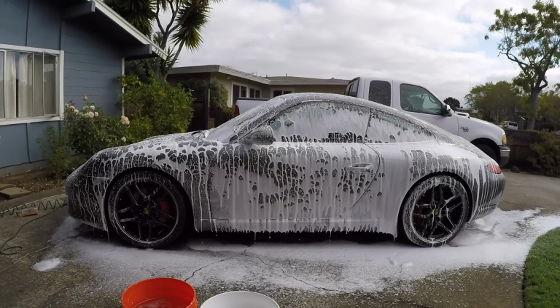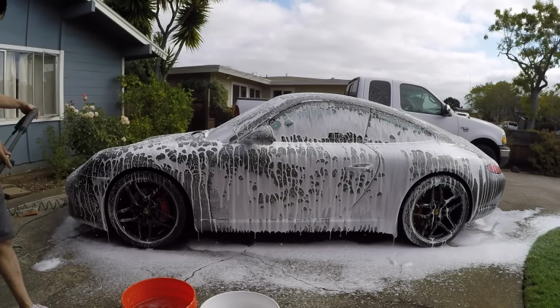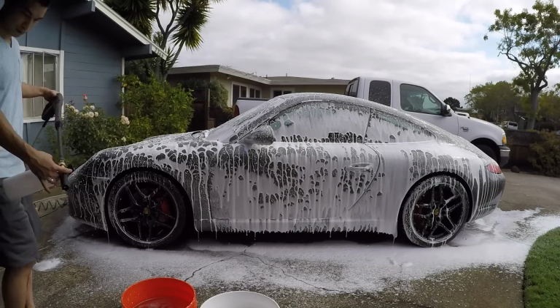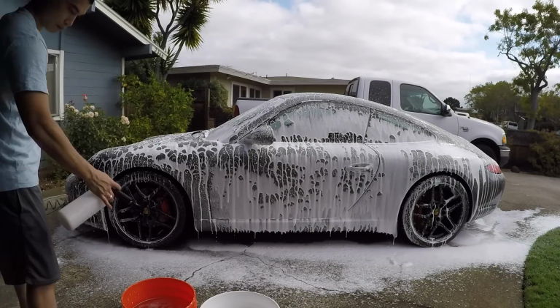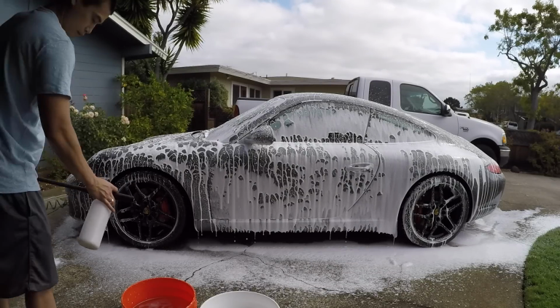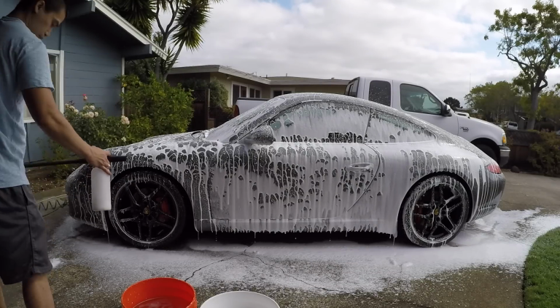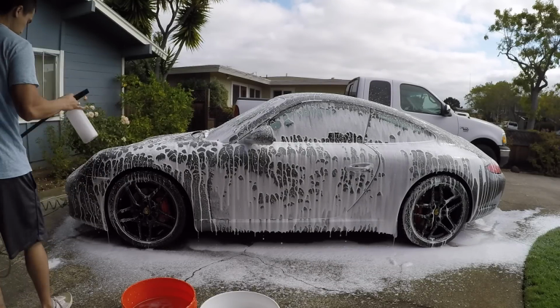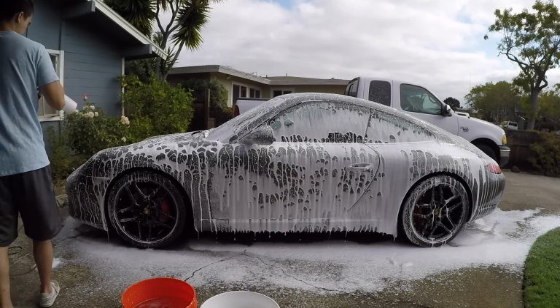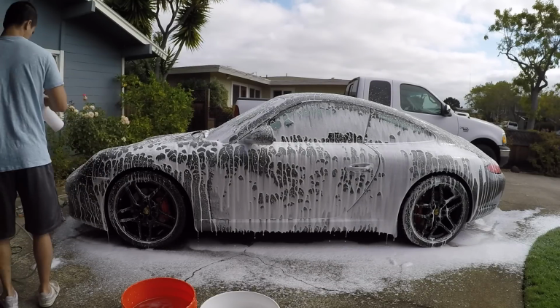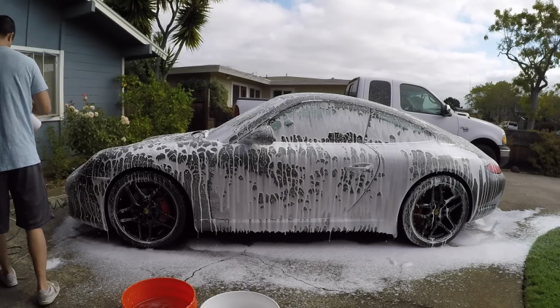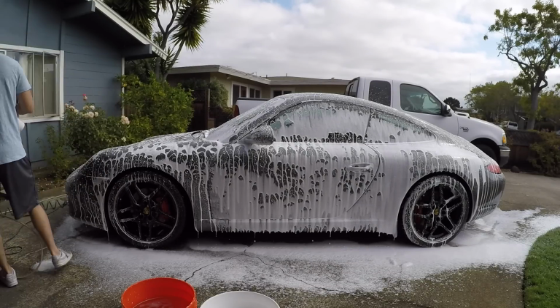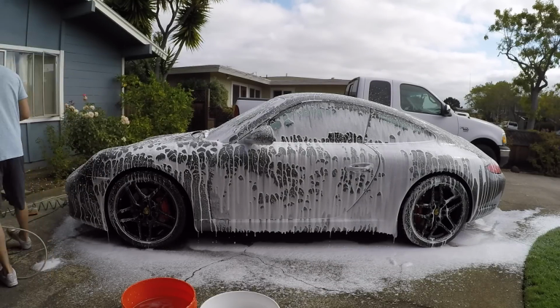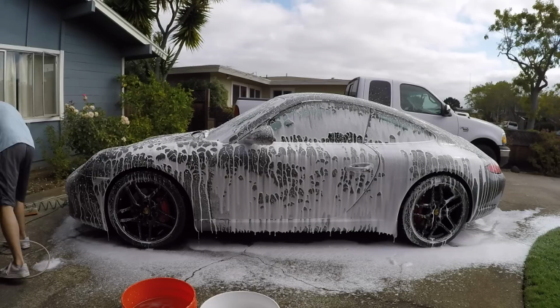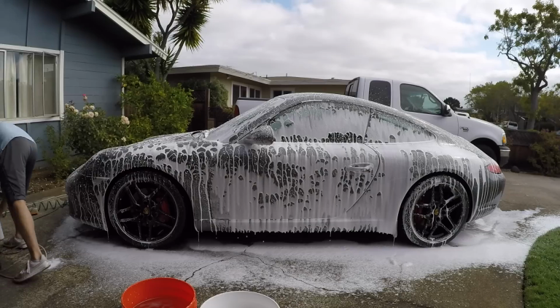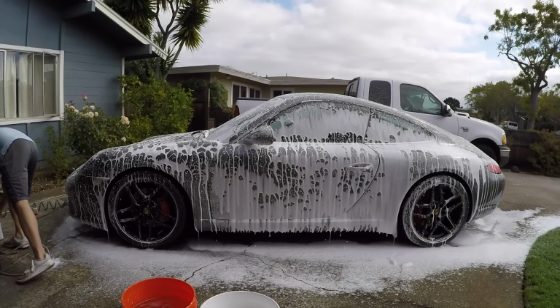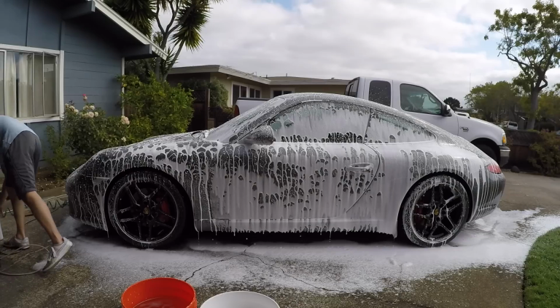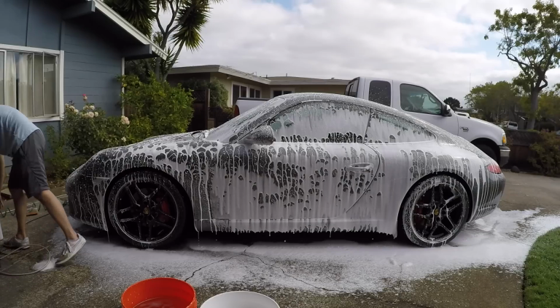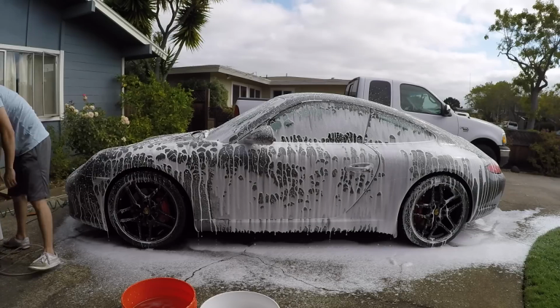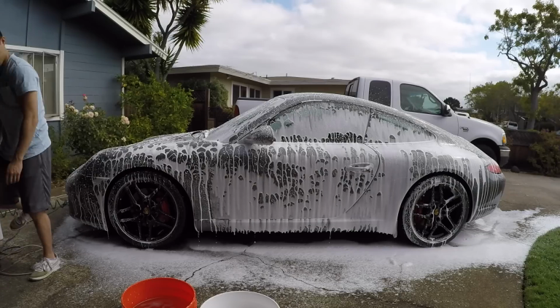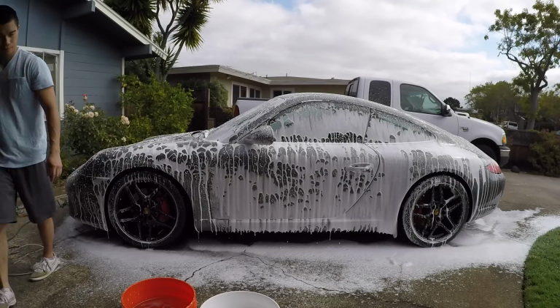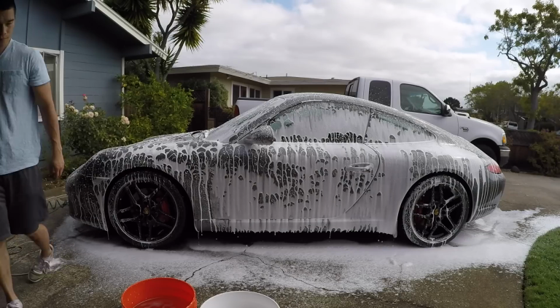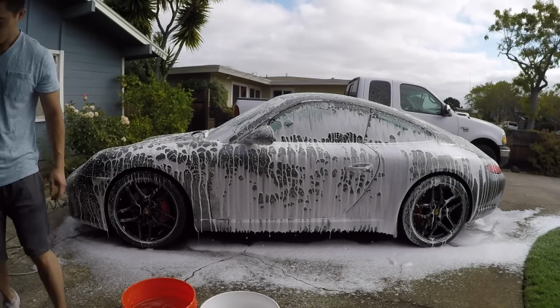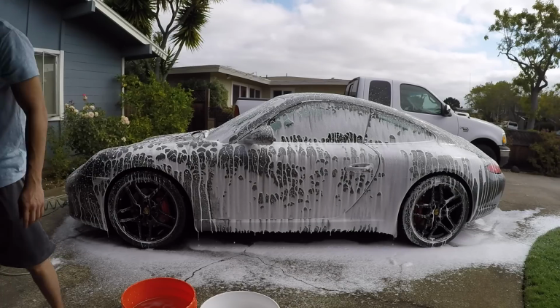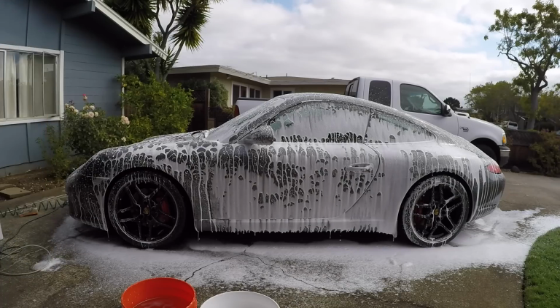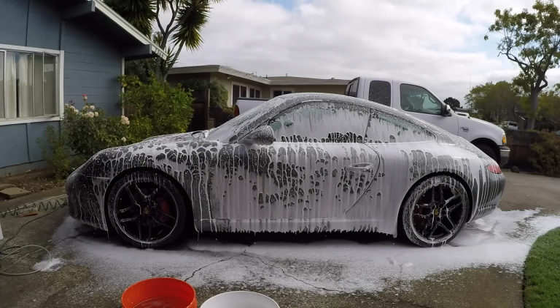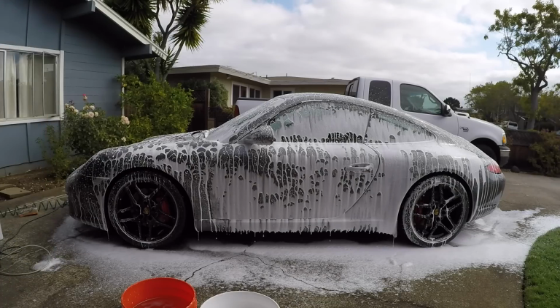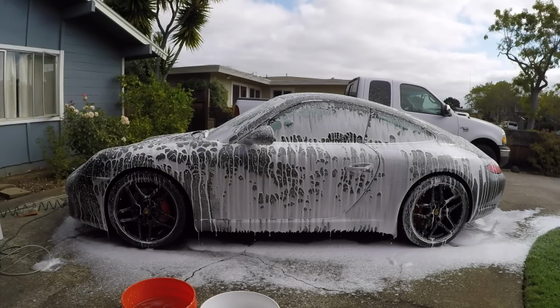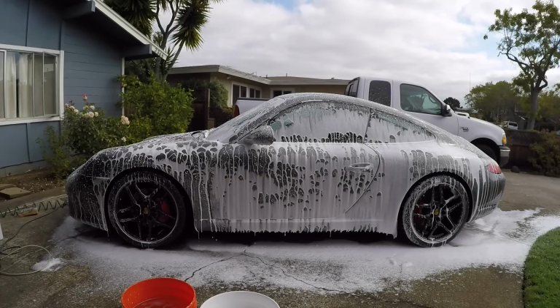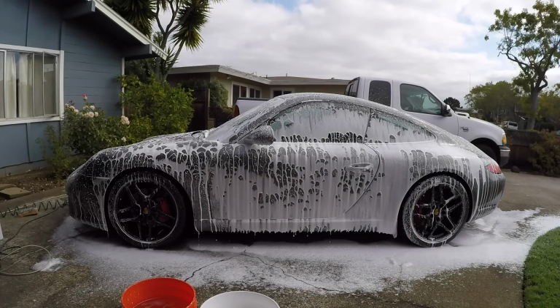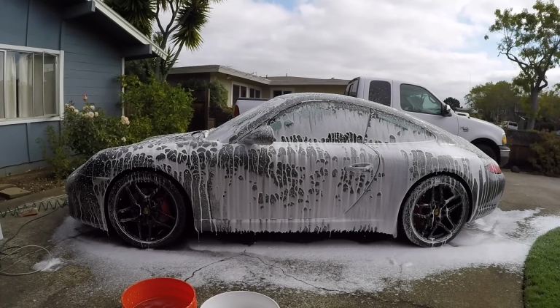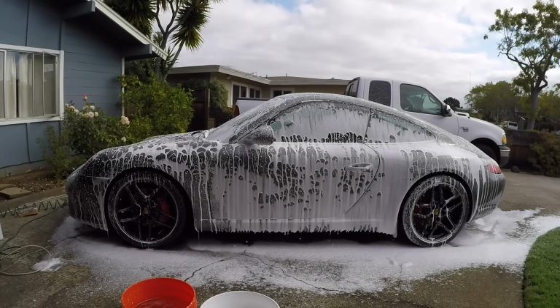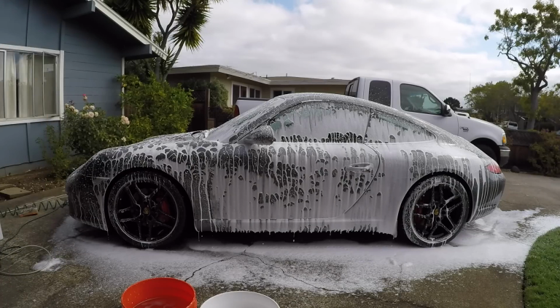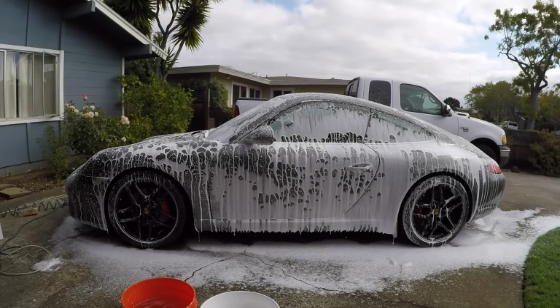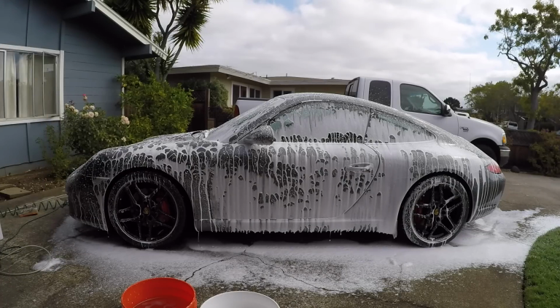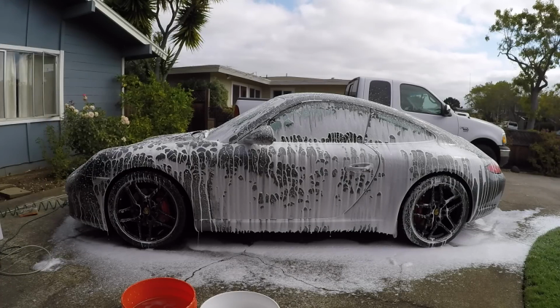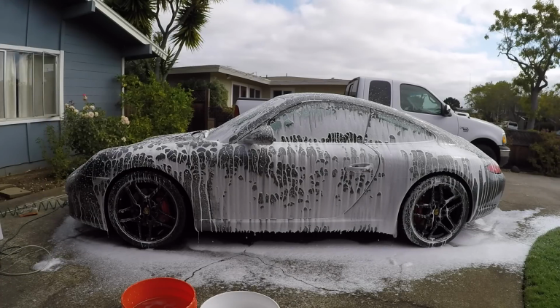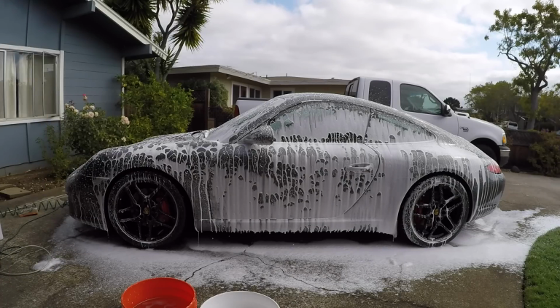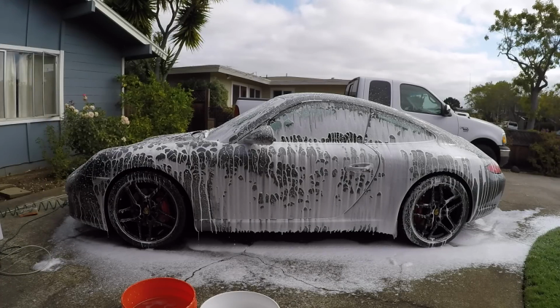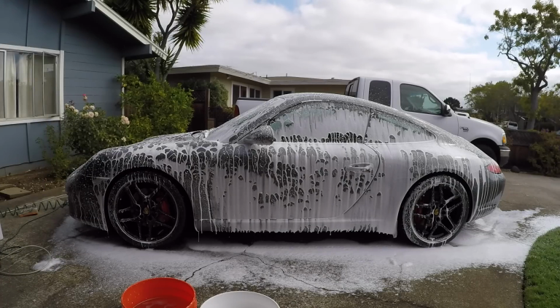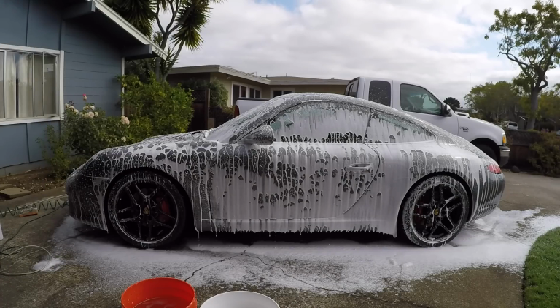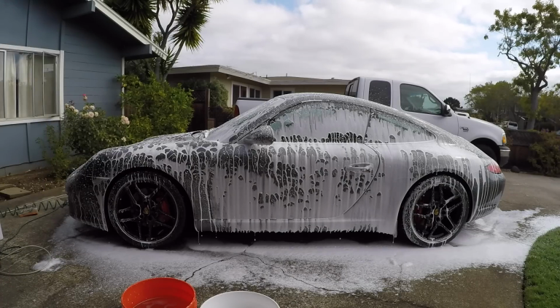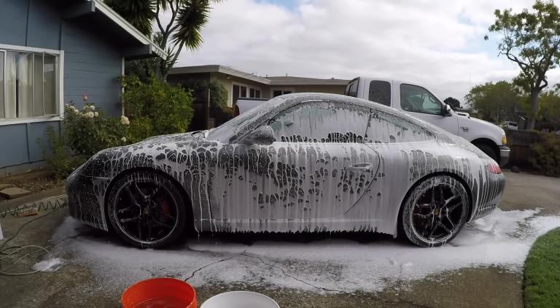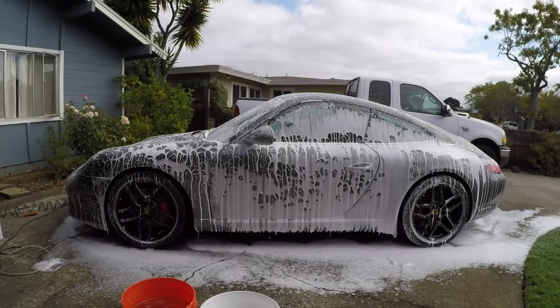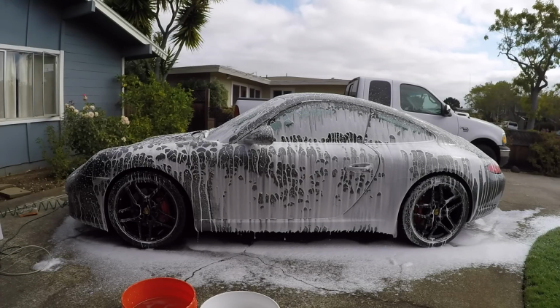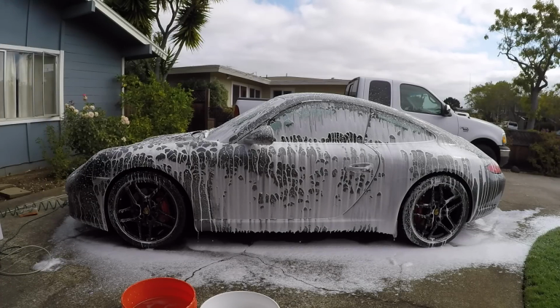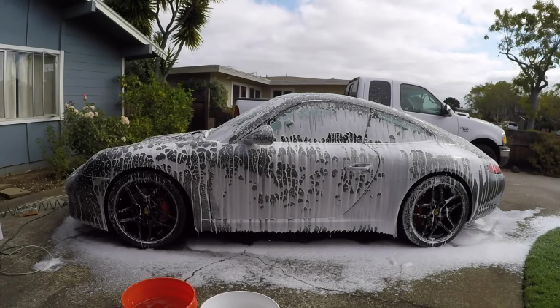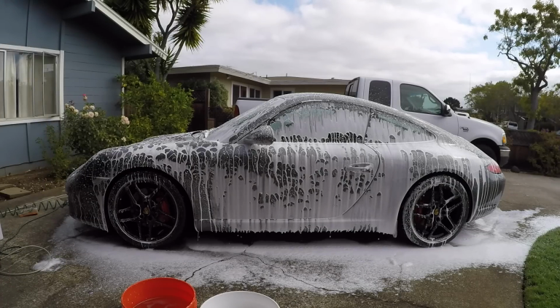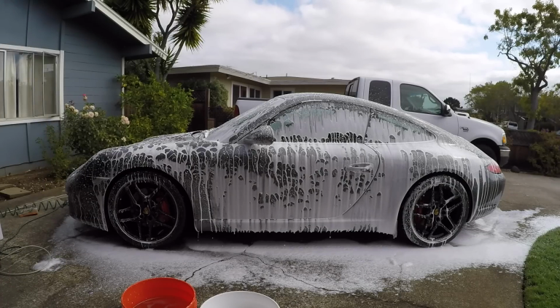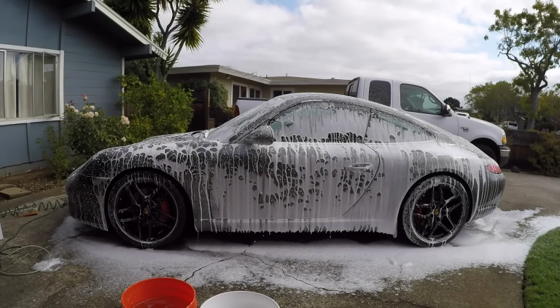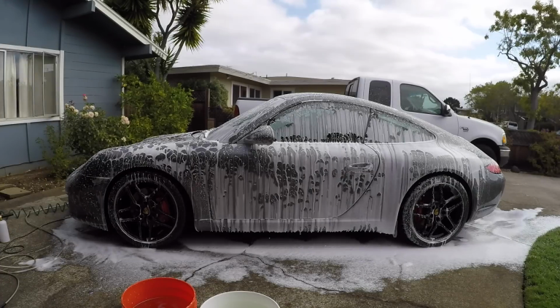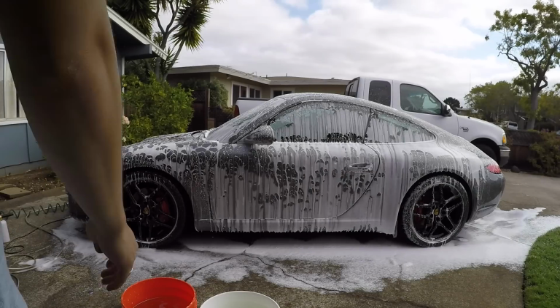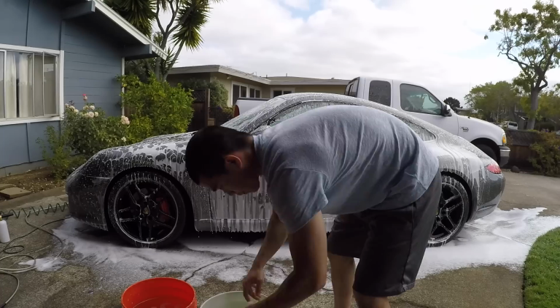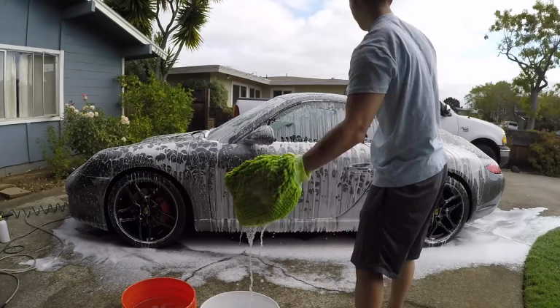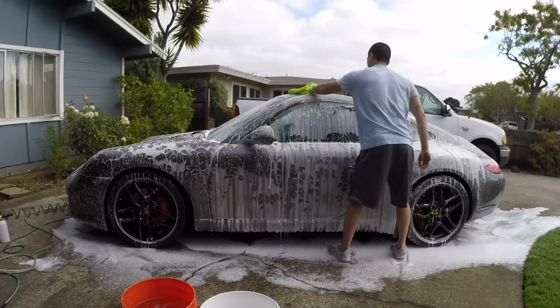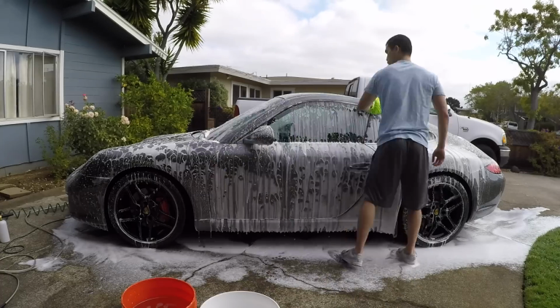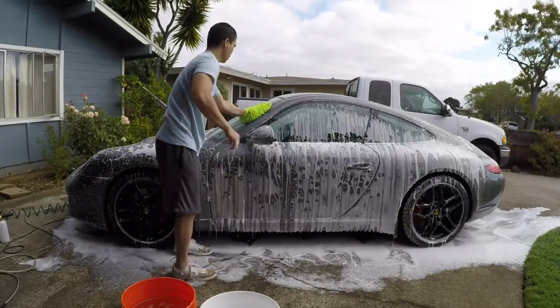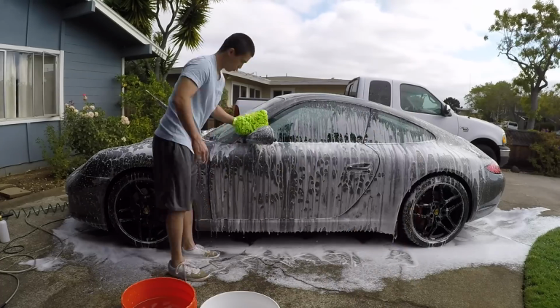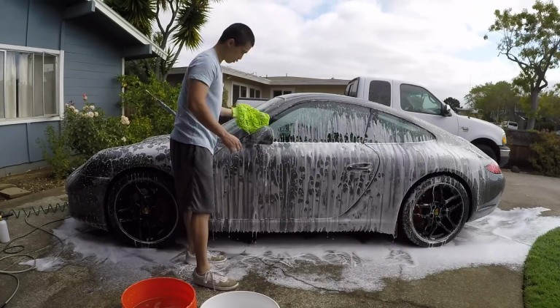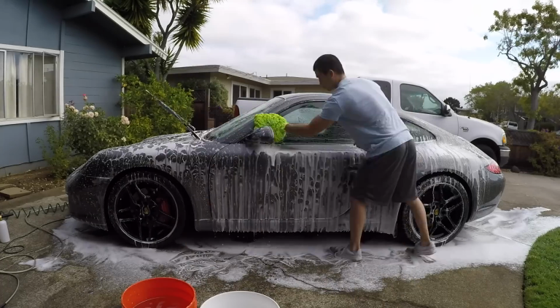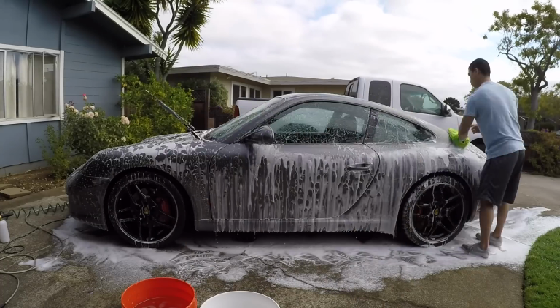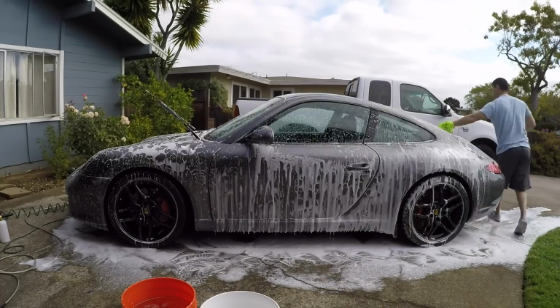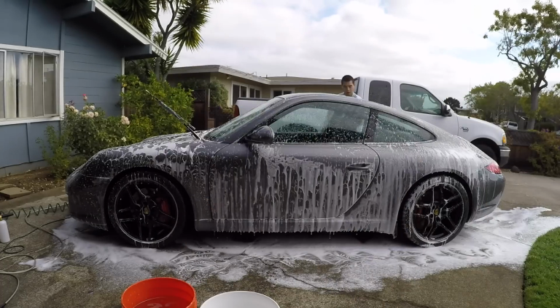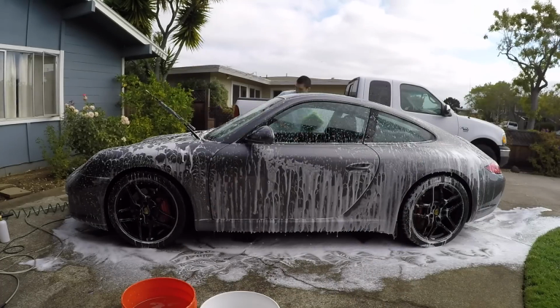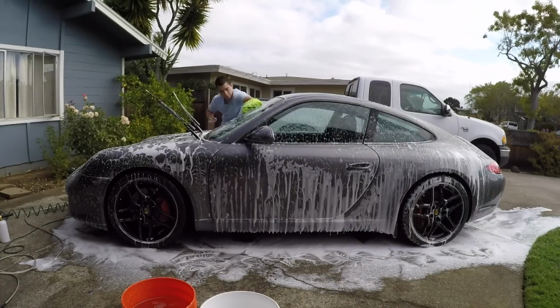In my case, I forgot to rinse again because it's my first time doing it. However, it turned out okay because my car wasn't very dirty to begin with.